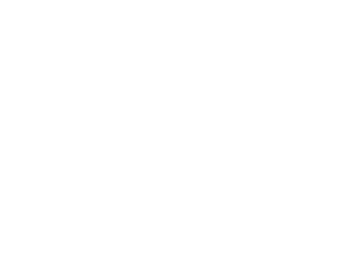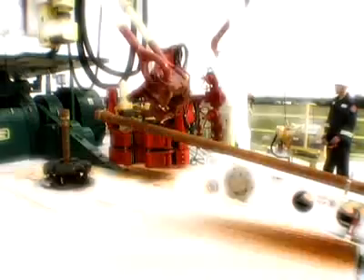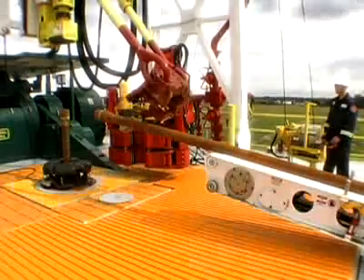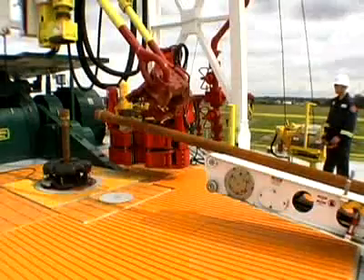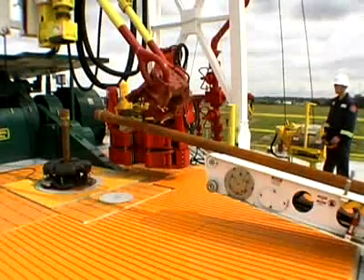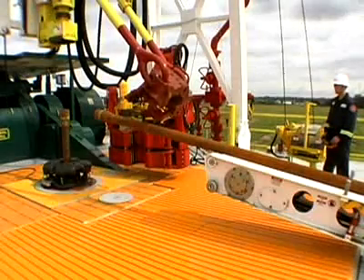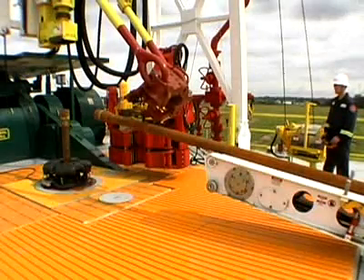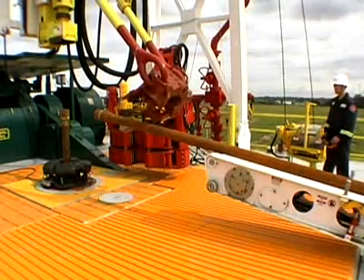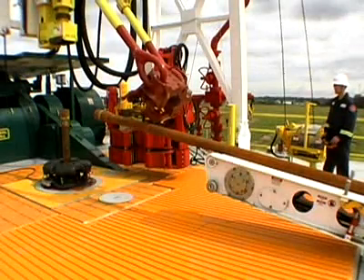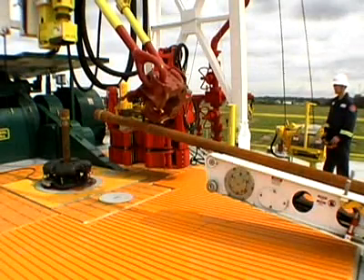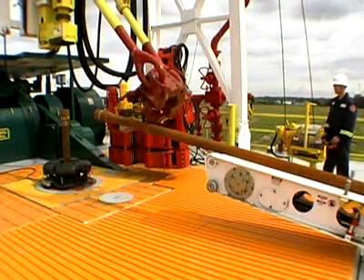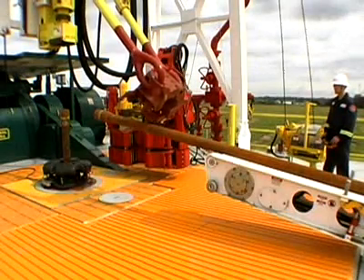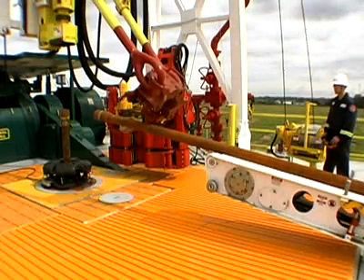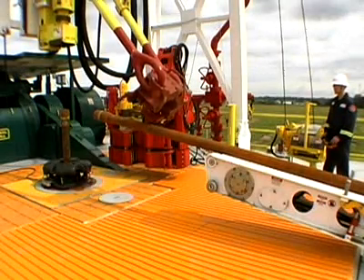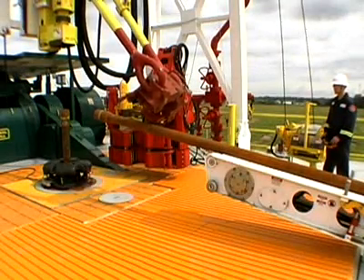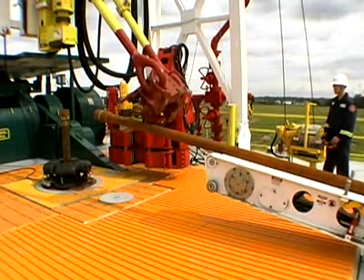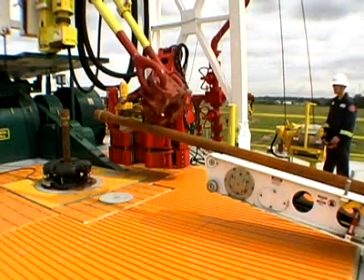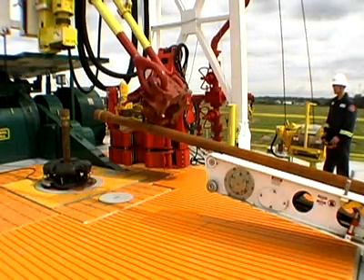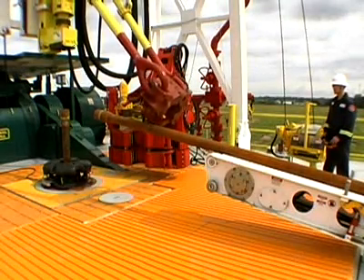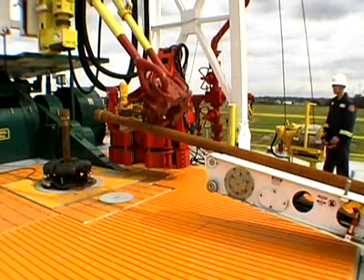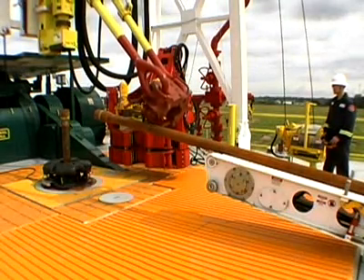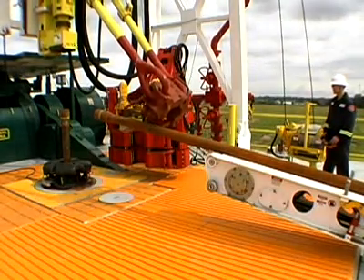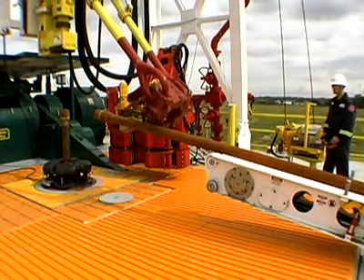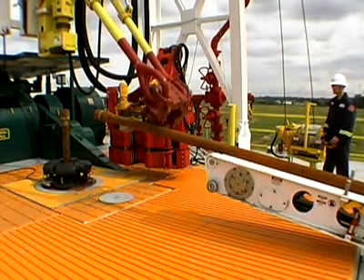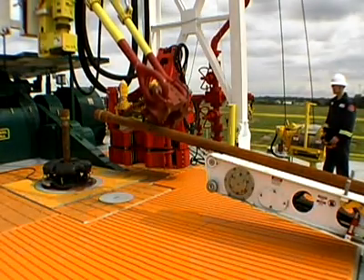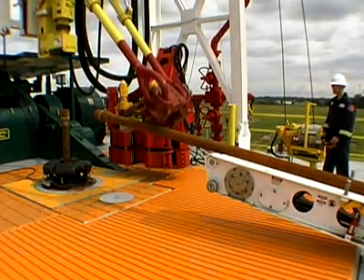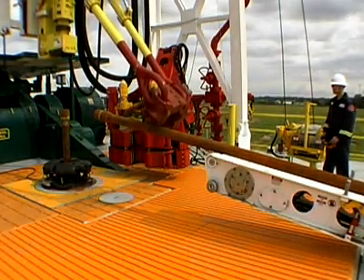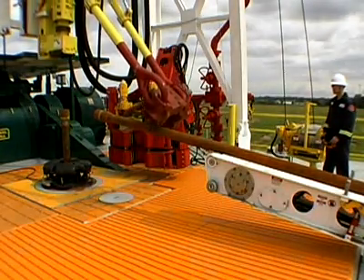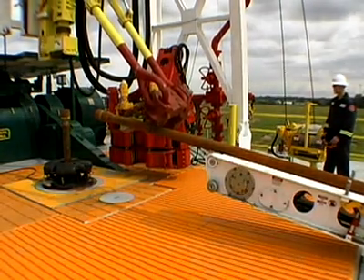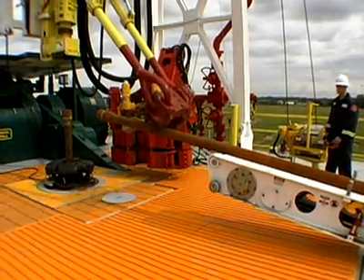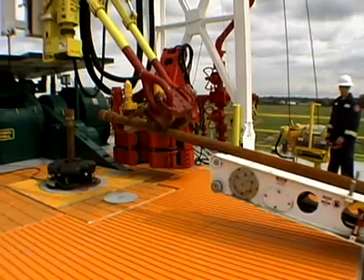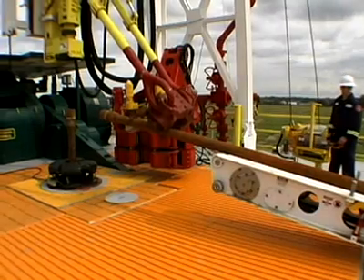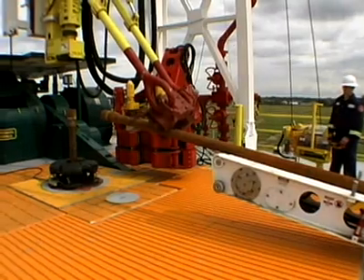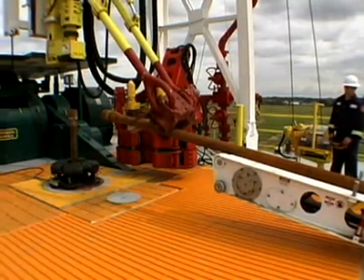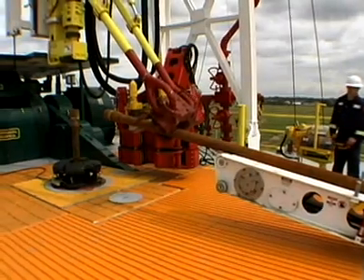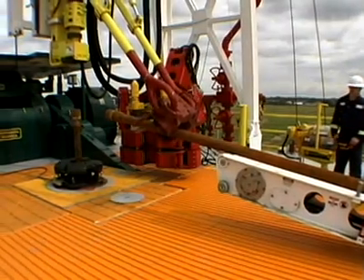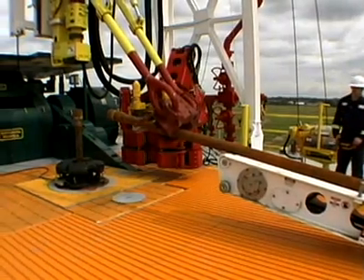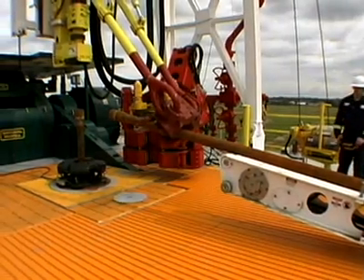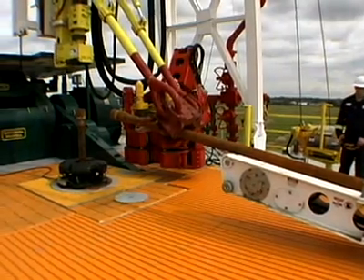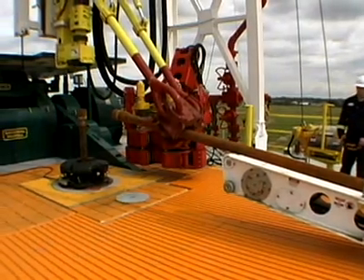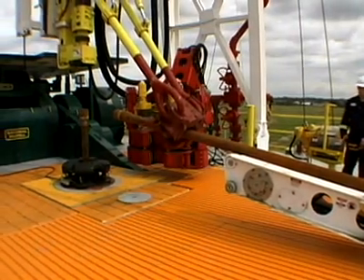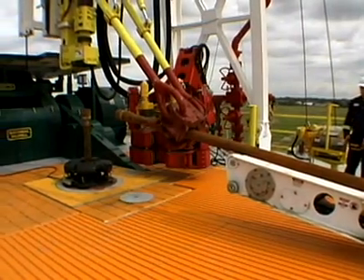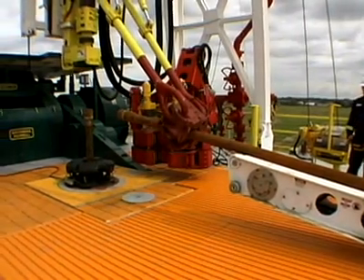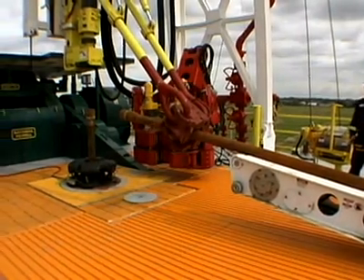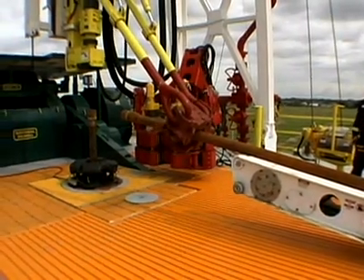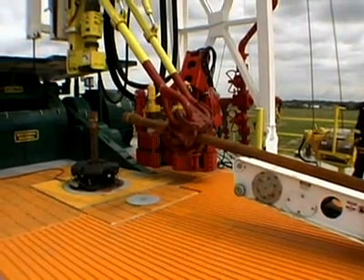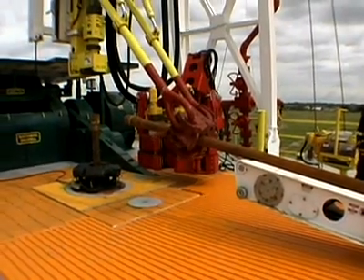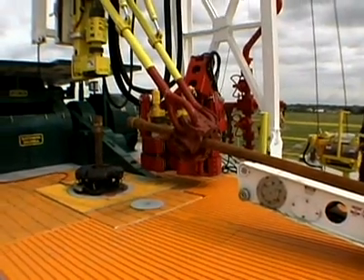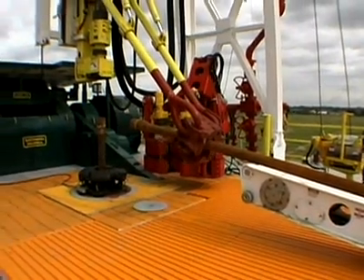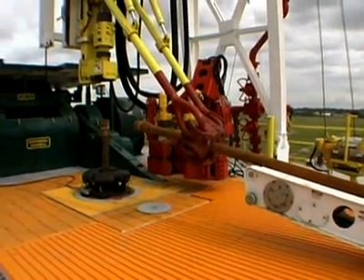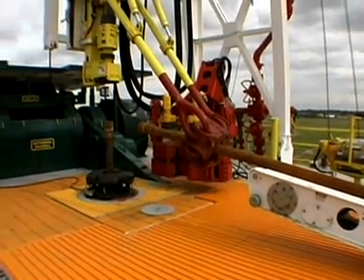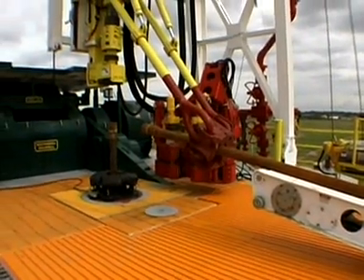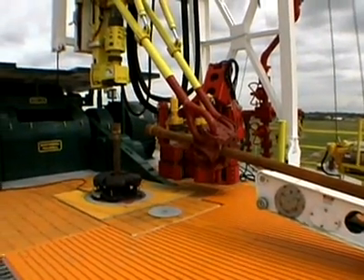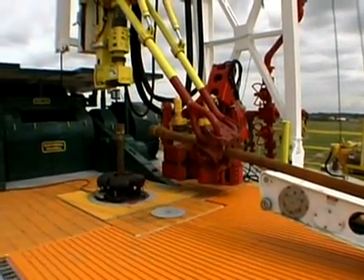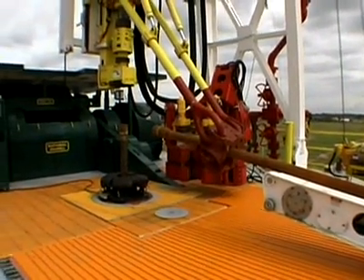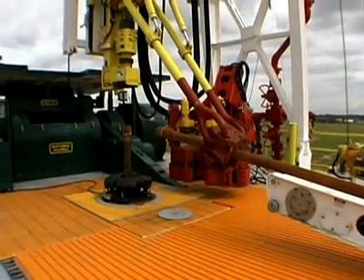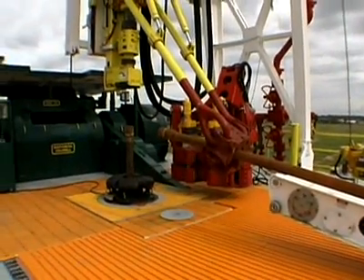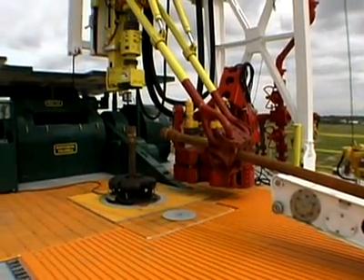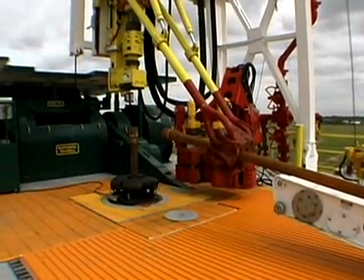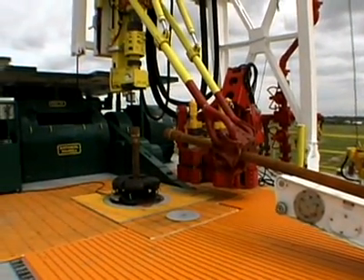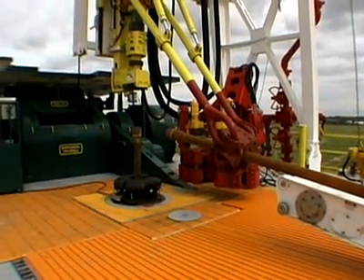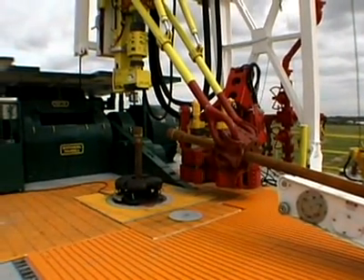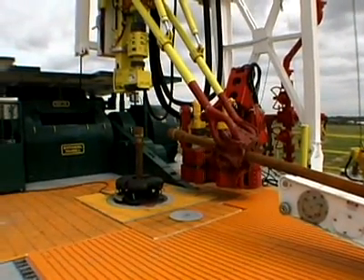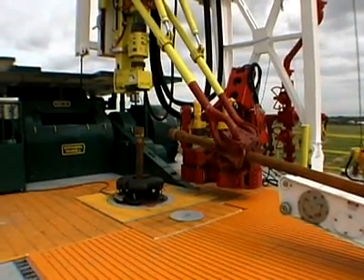Subs, drill pipe, drill collars, casing, and logging tools are all handled safely and quickly.